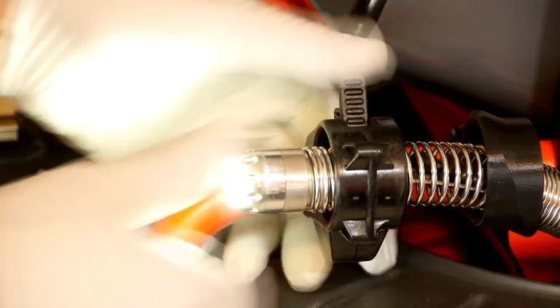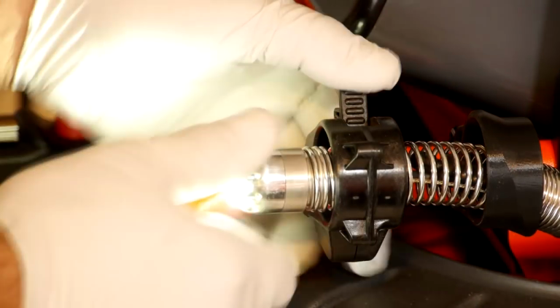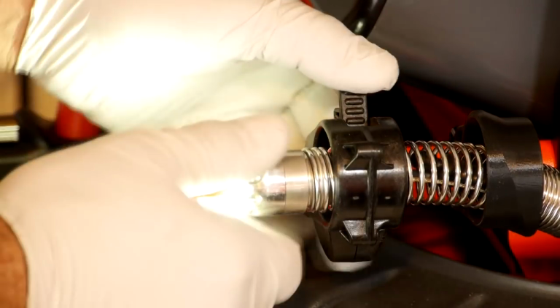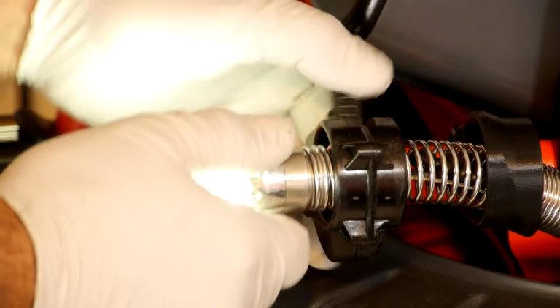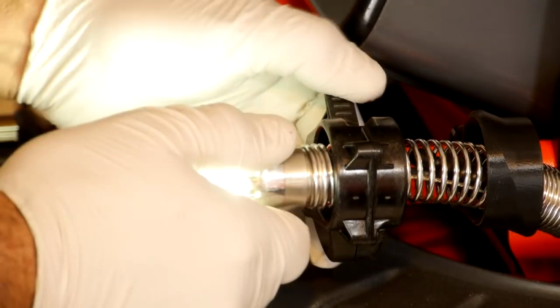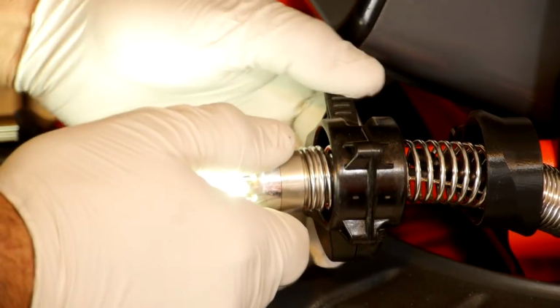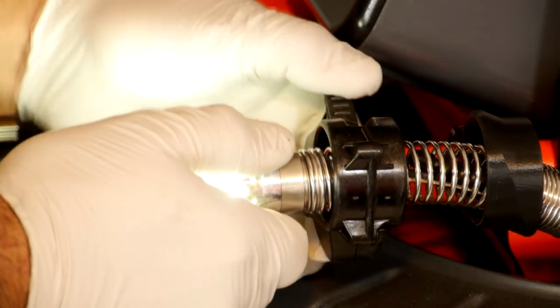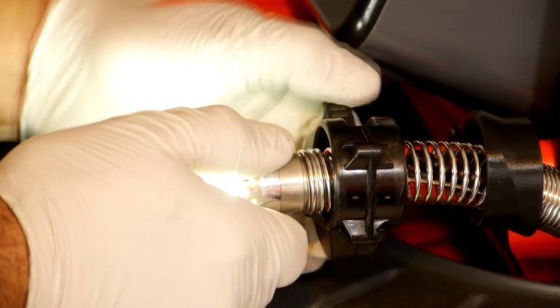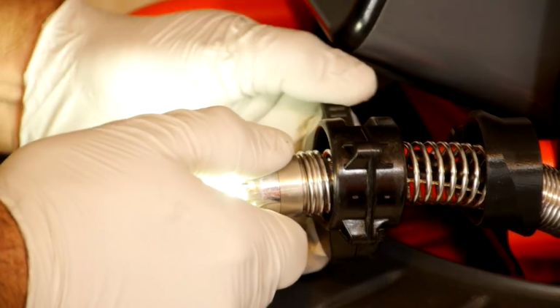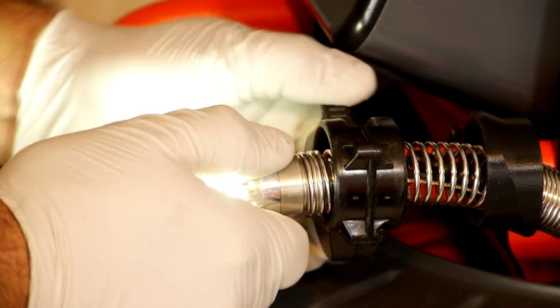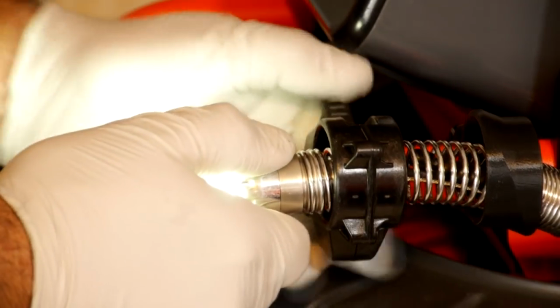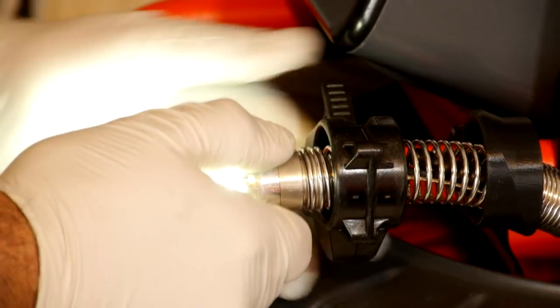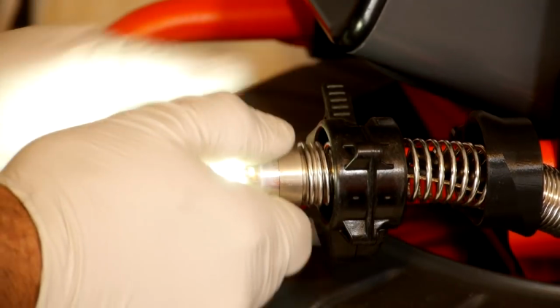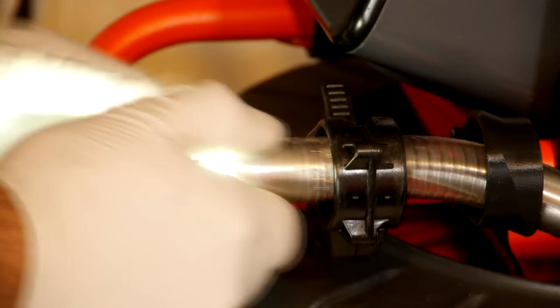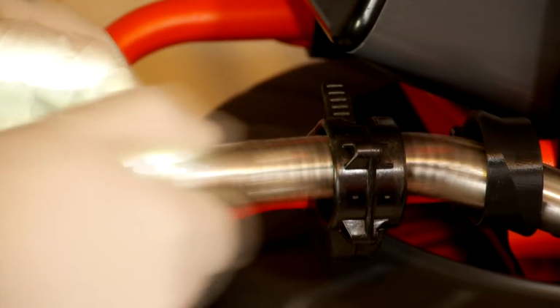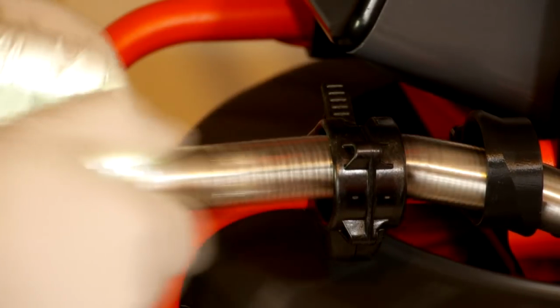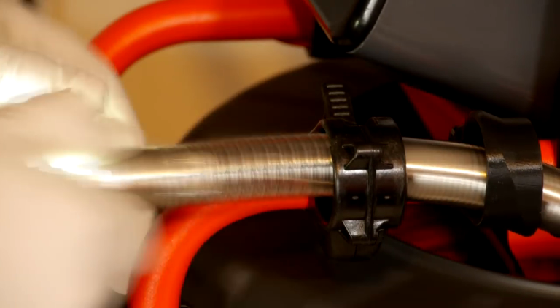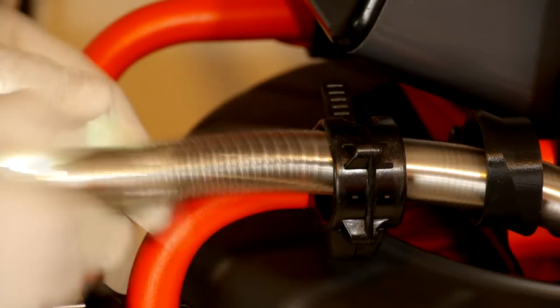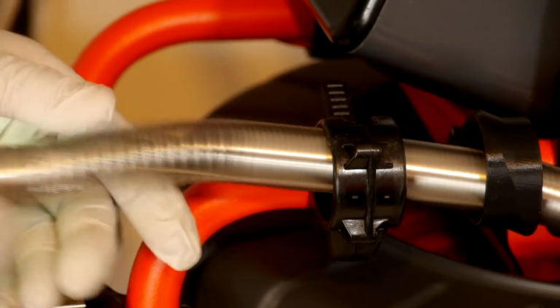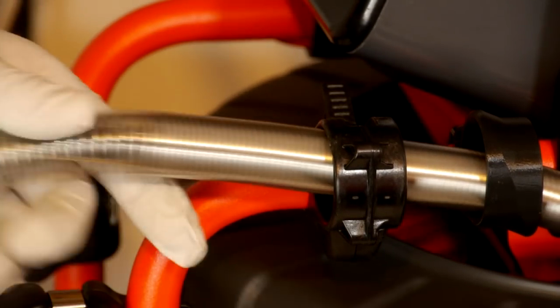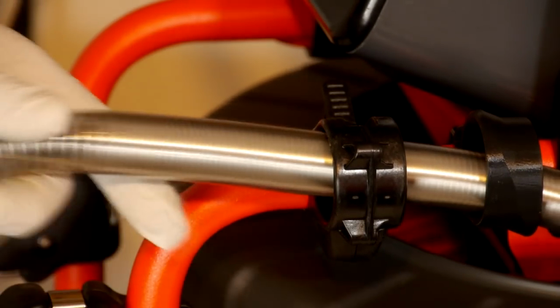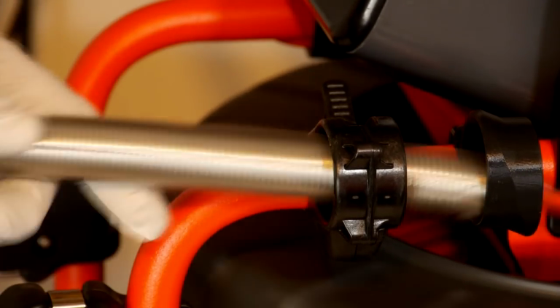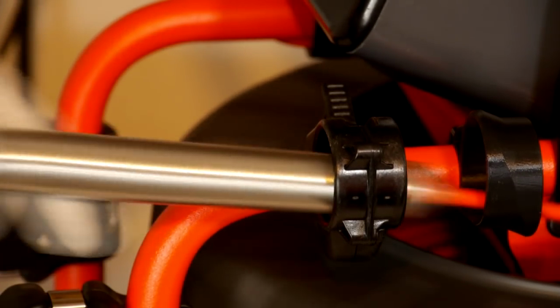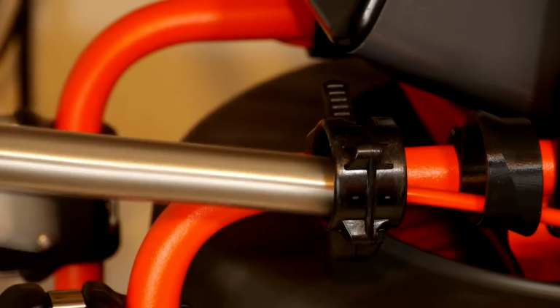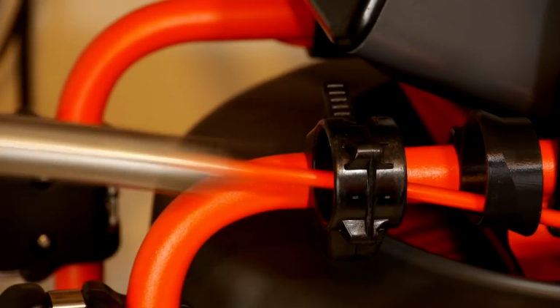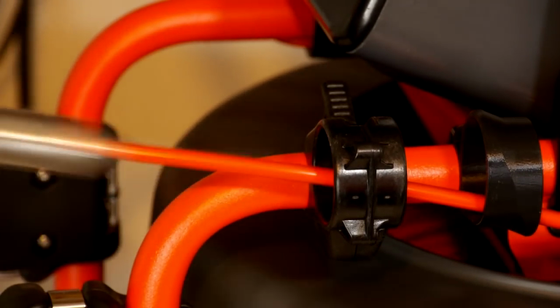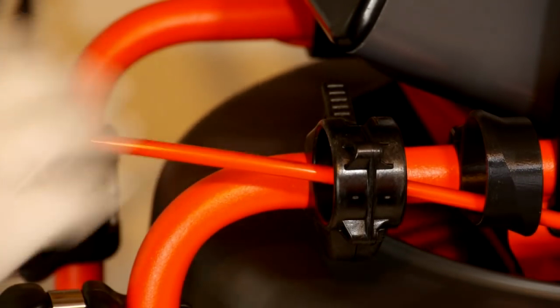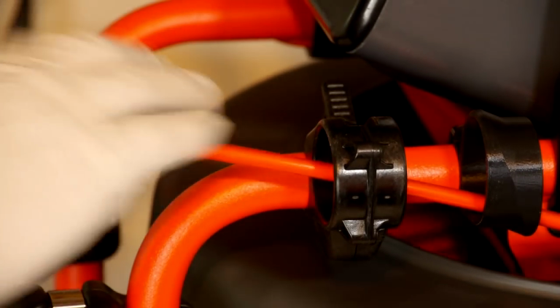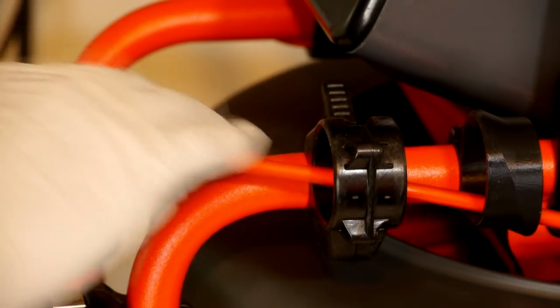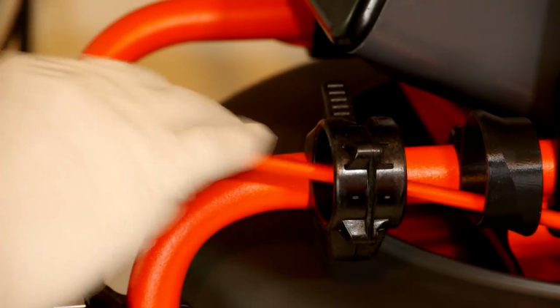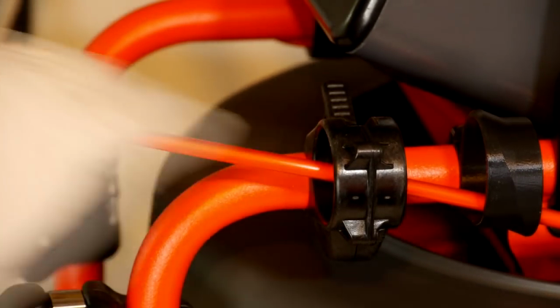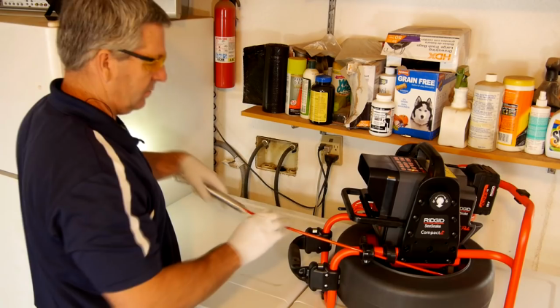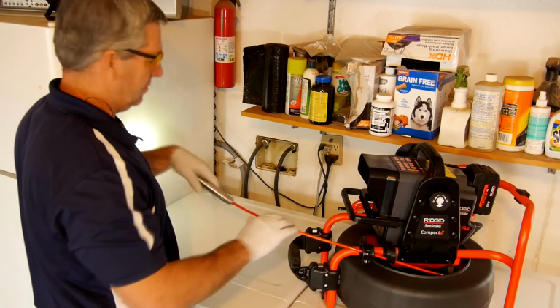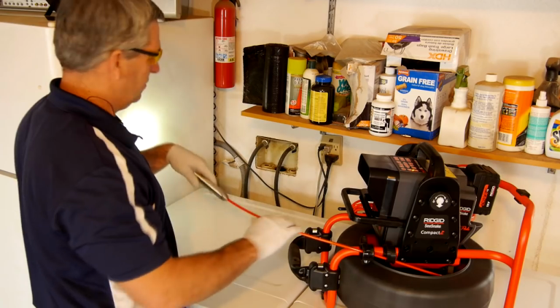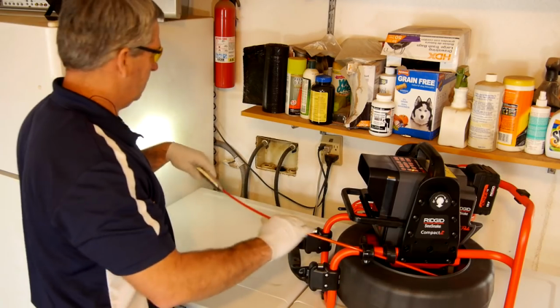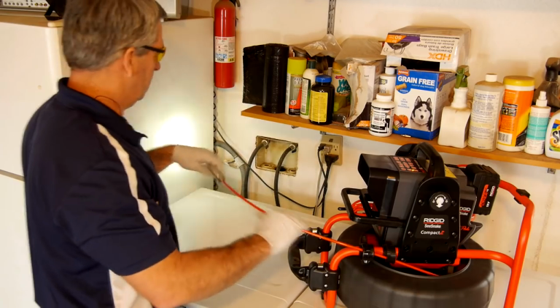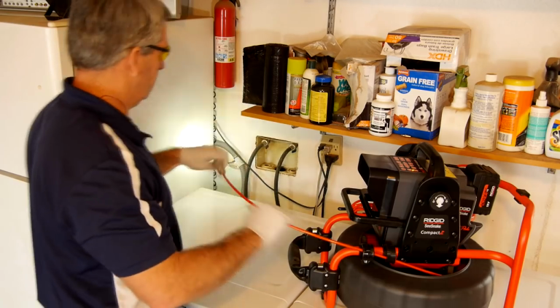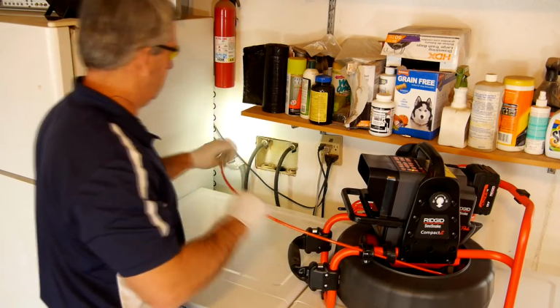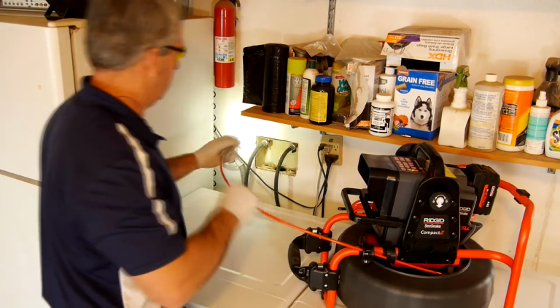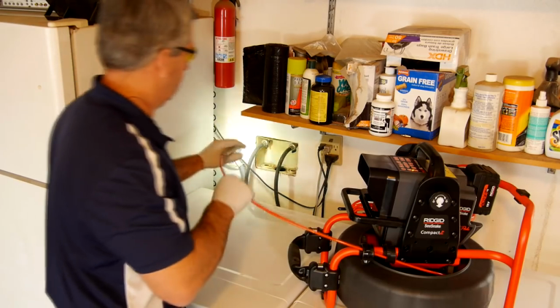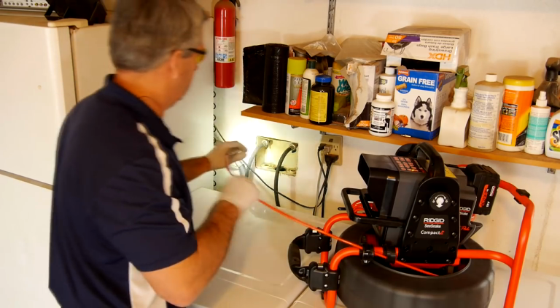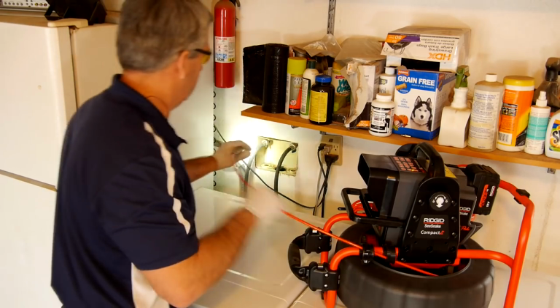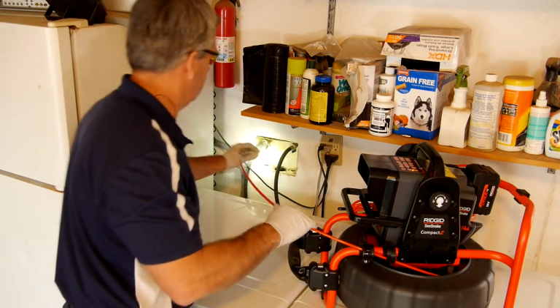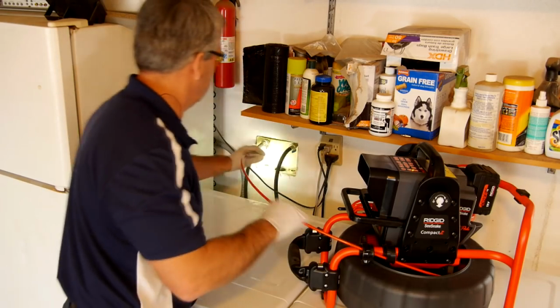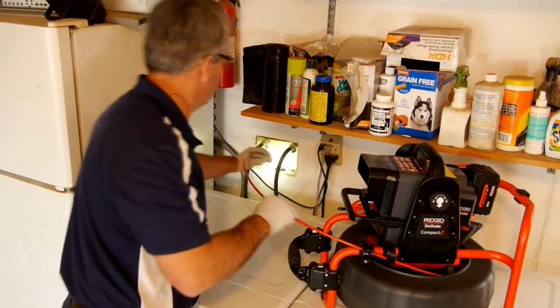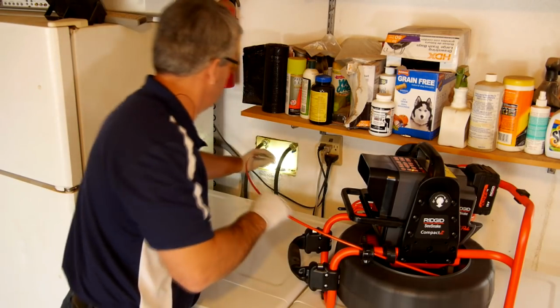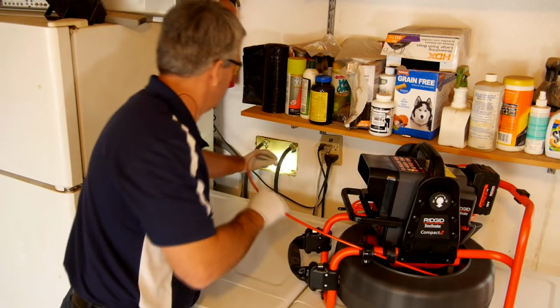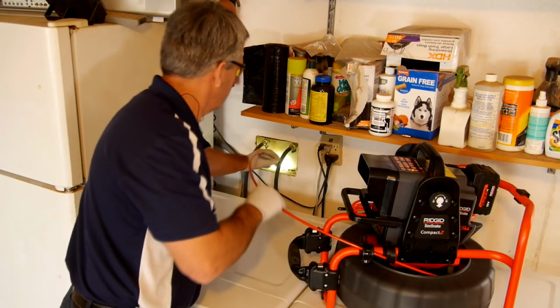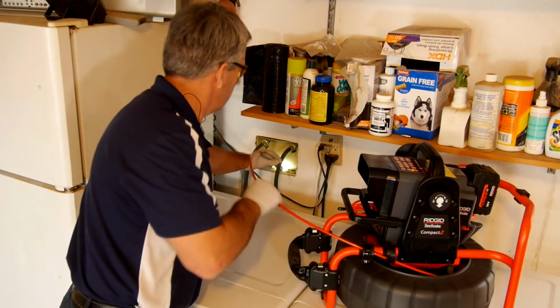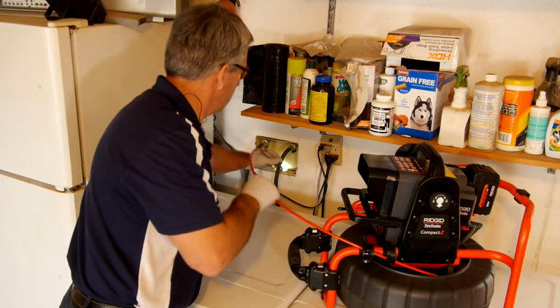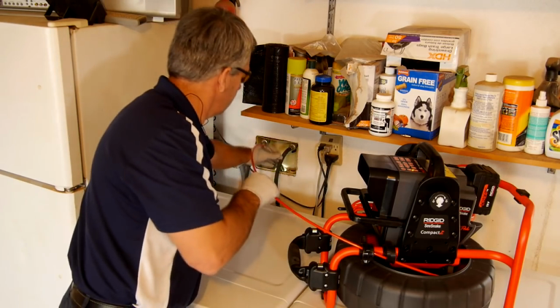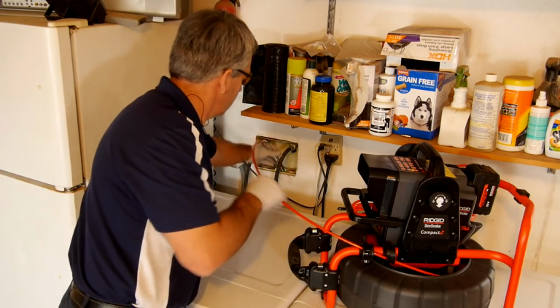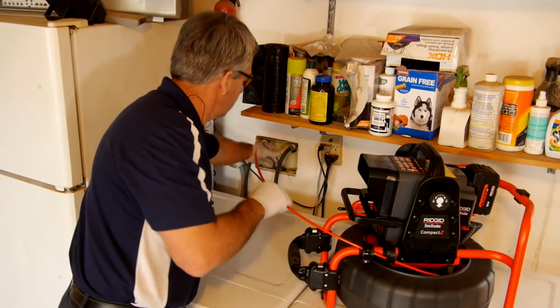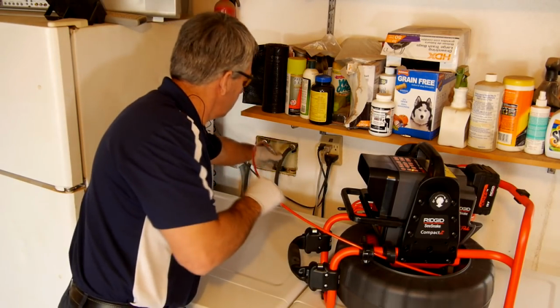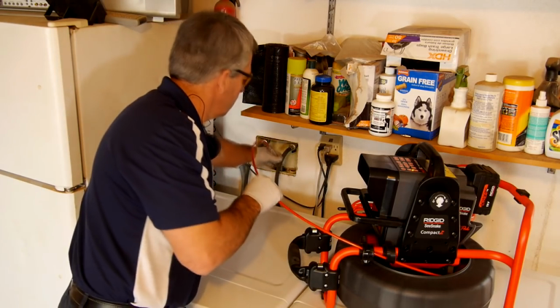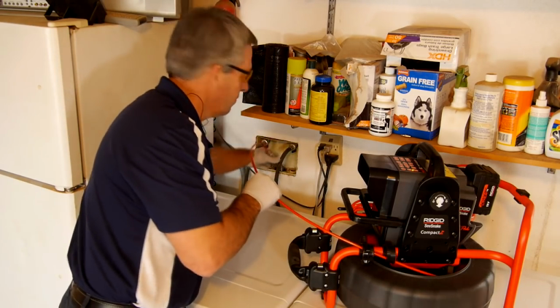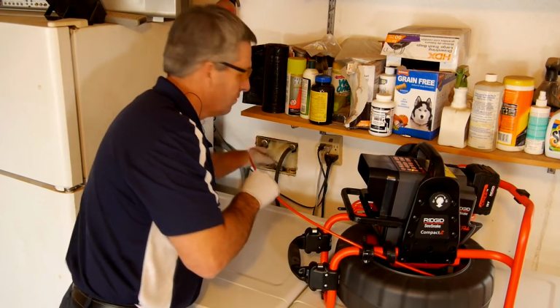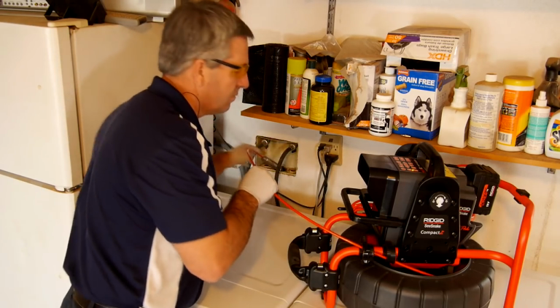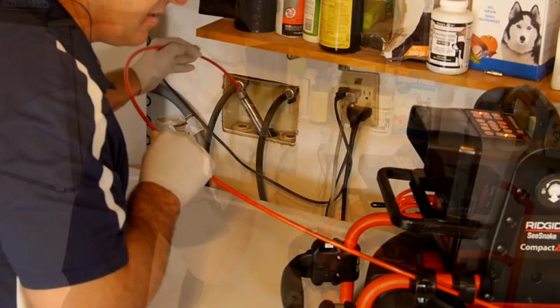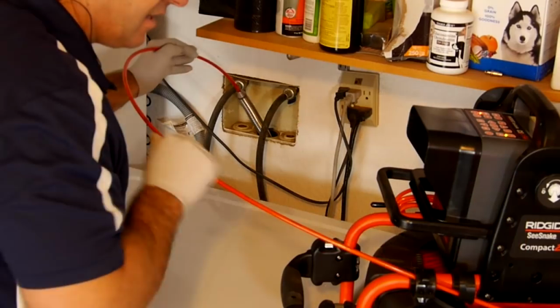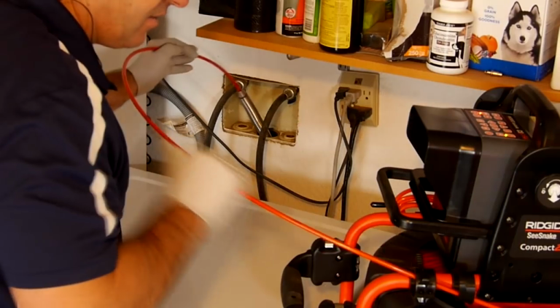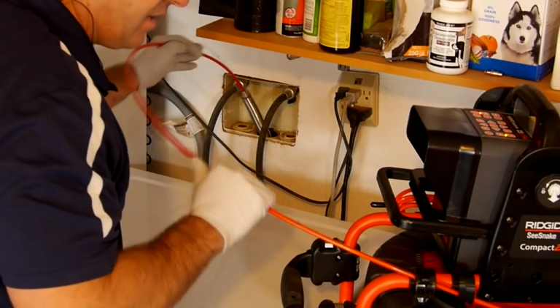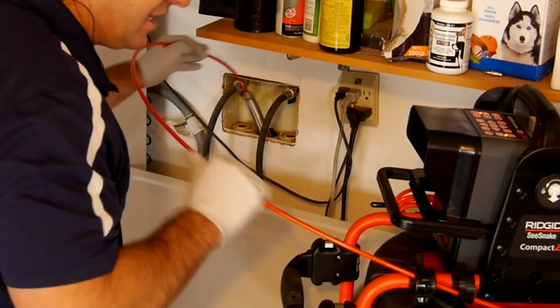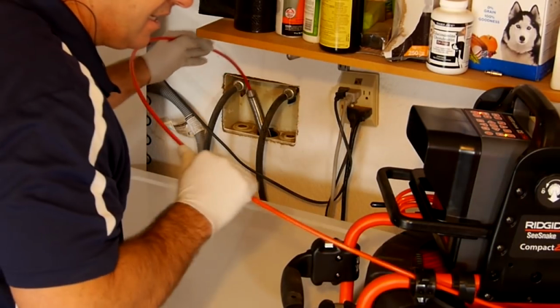With the smallest design in the industry, the ultra-compact self-leveling camera head sets a new performance benchmark, delivering clear, crisp images and negotiating tight turns with ease.